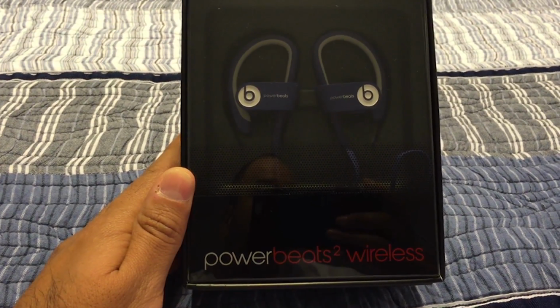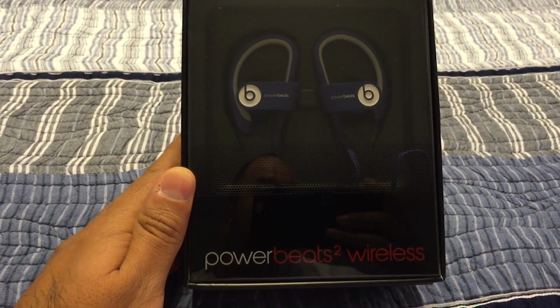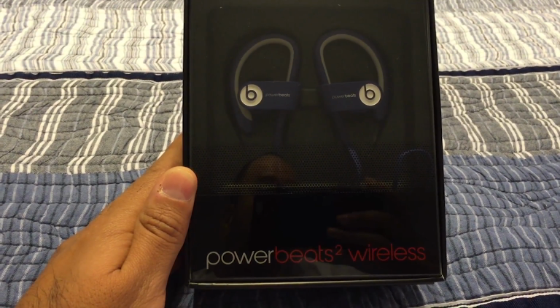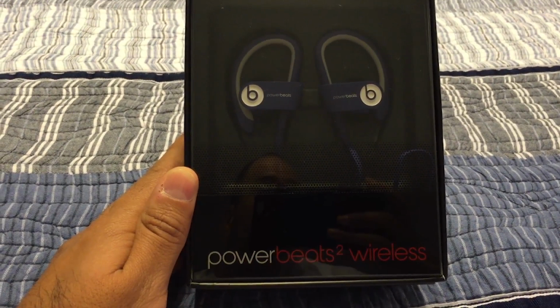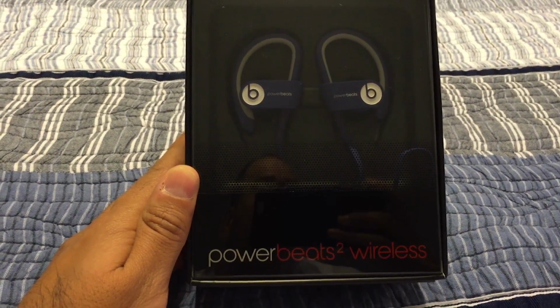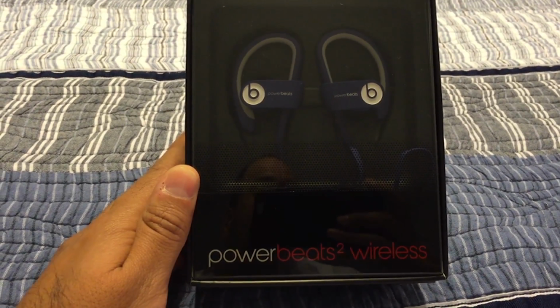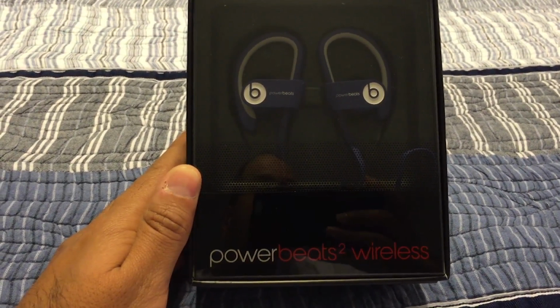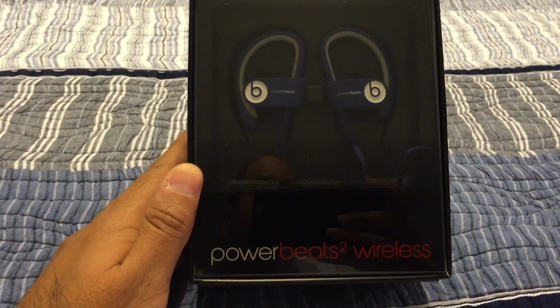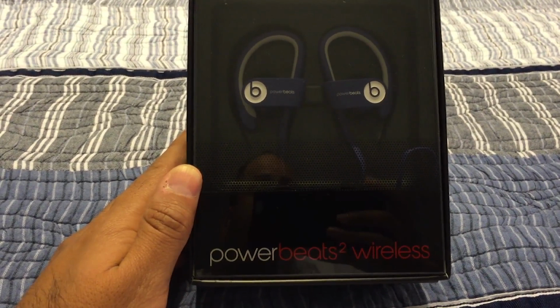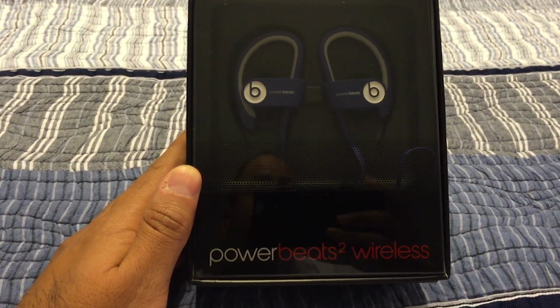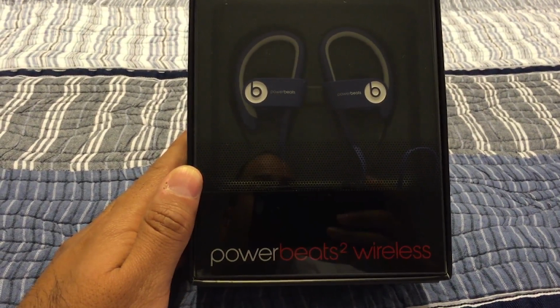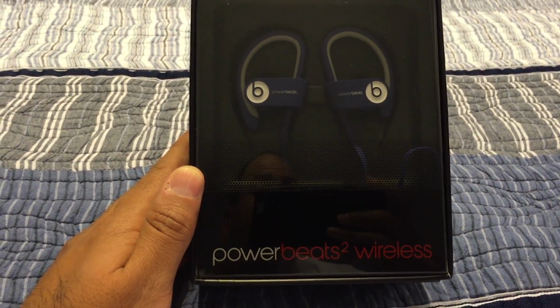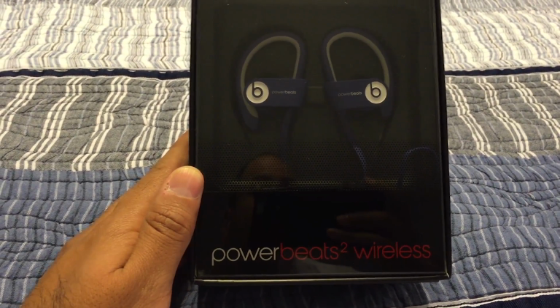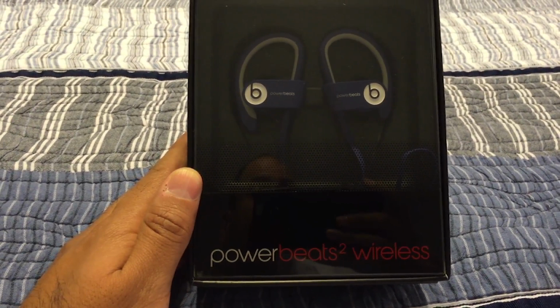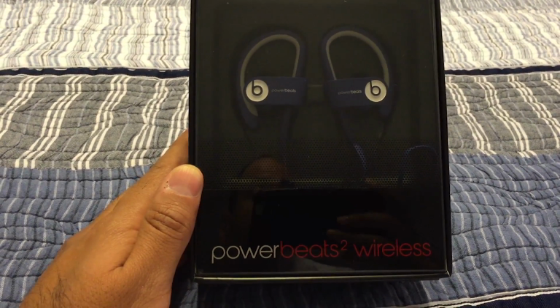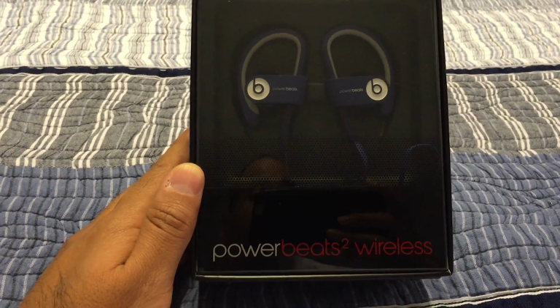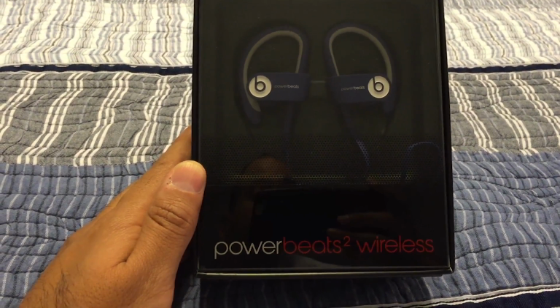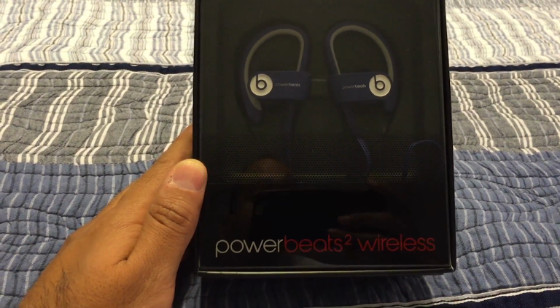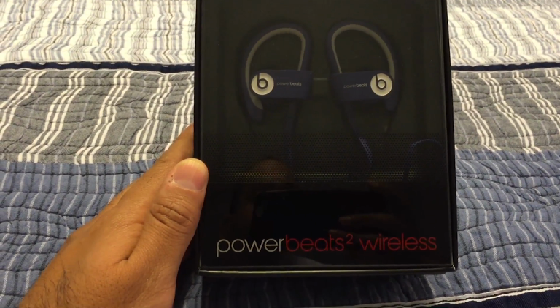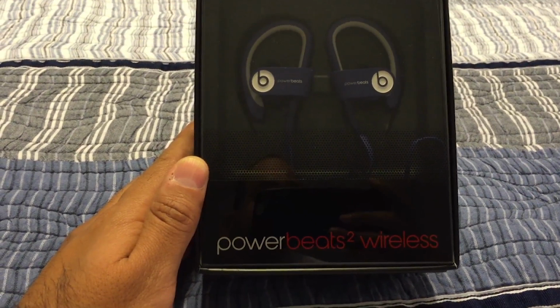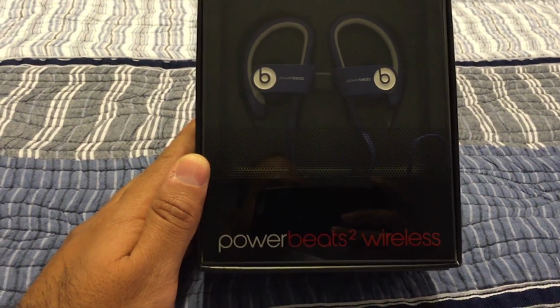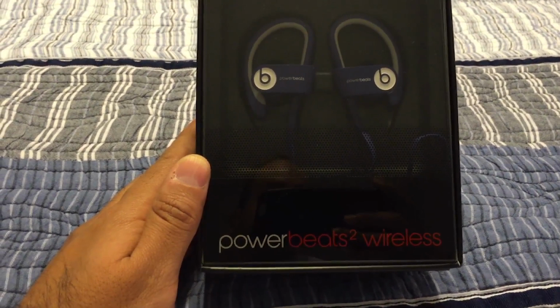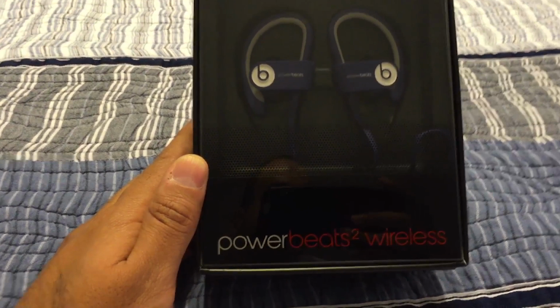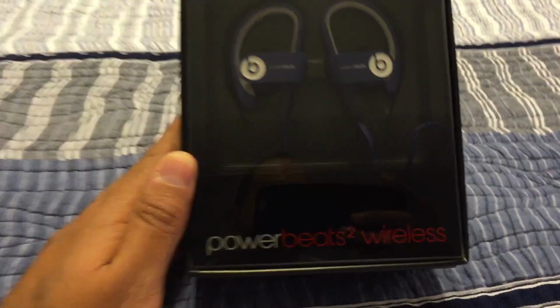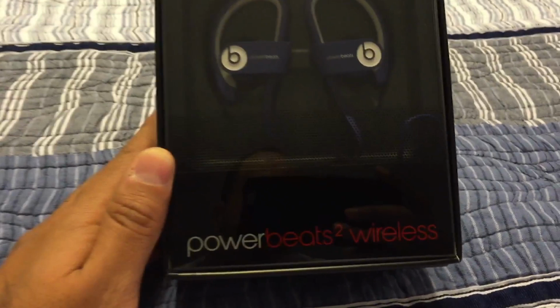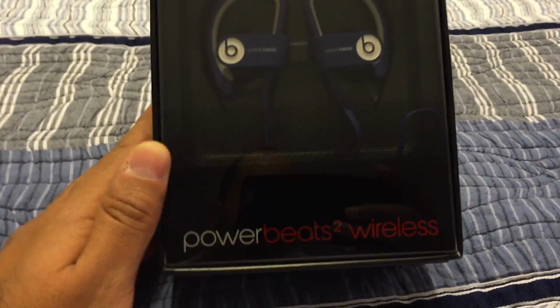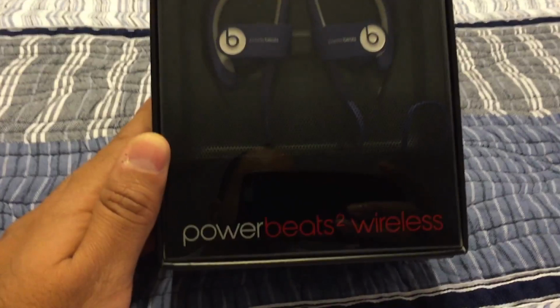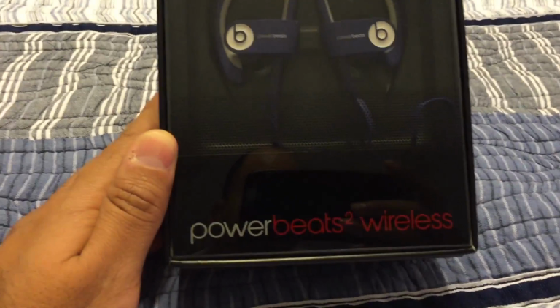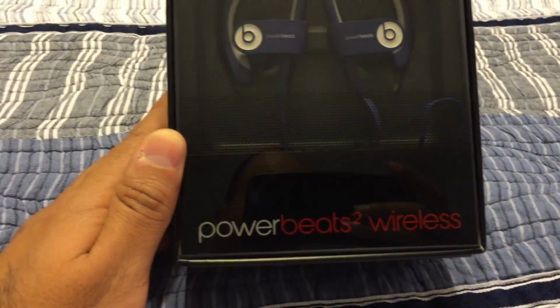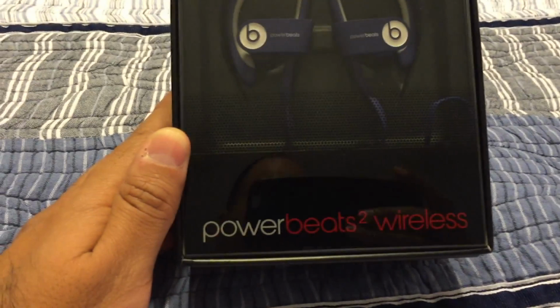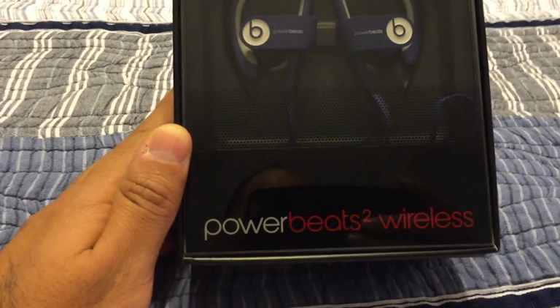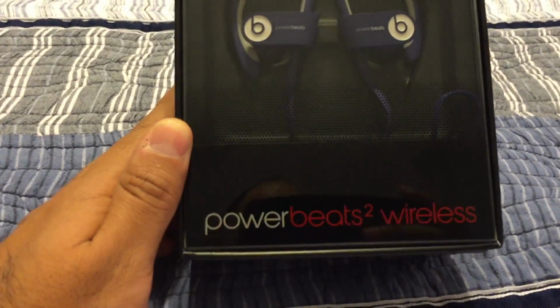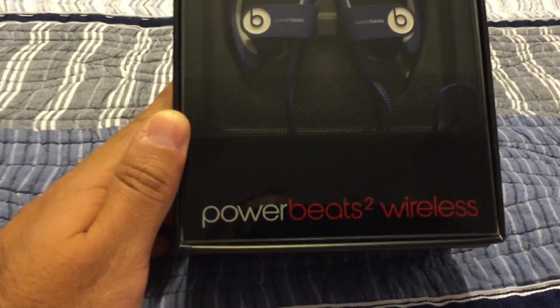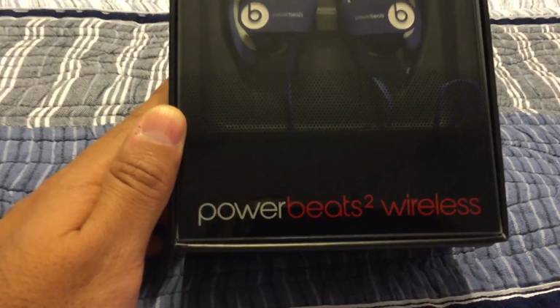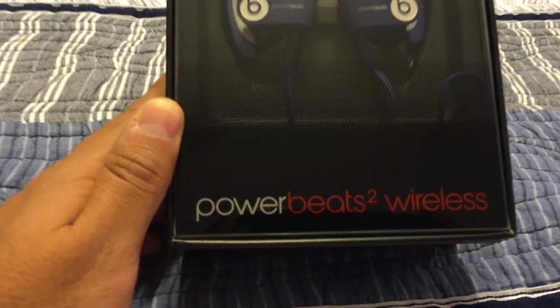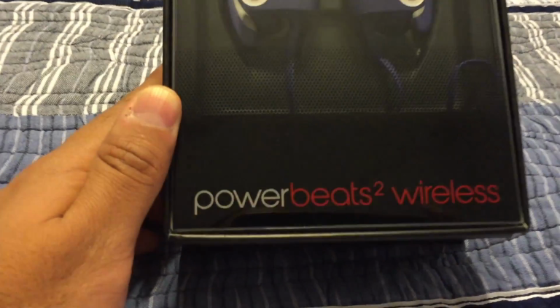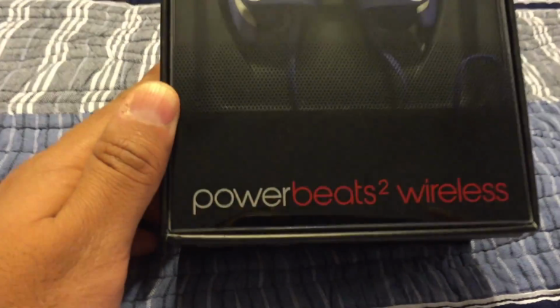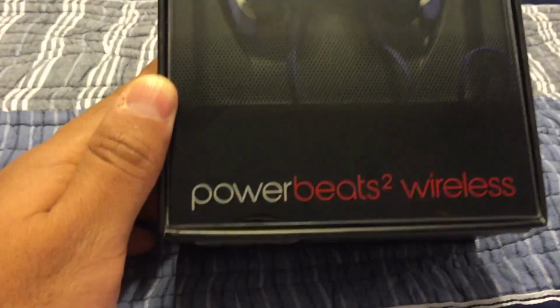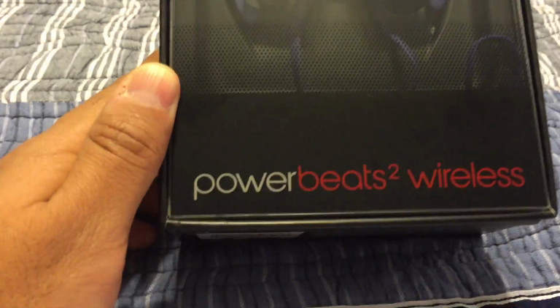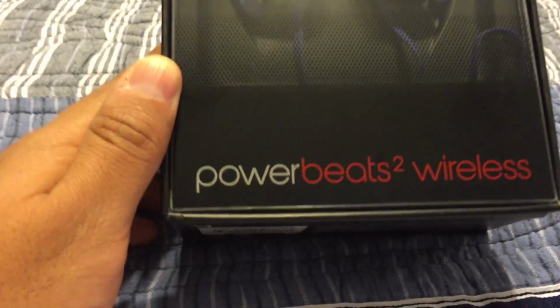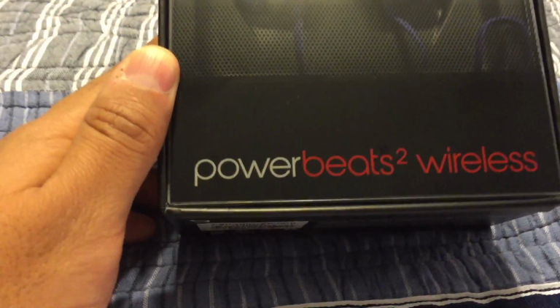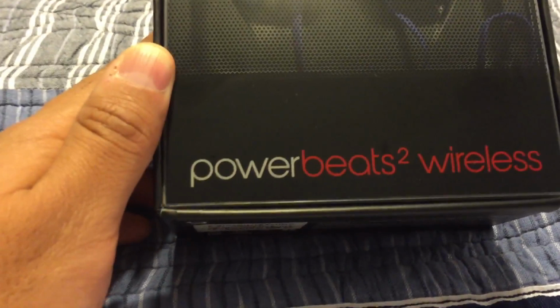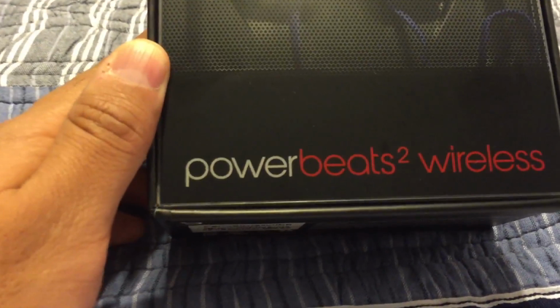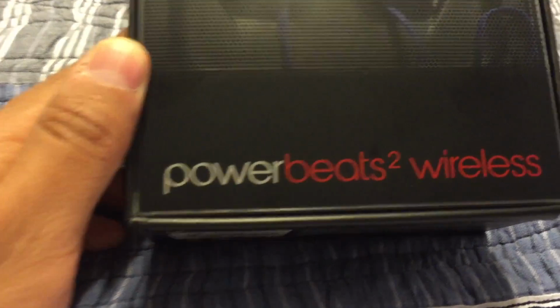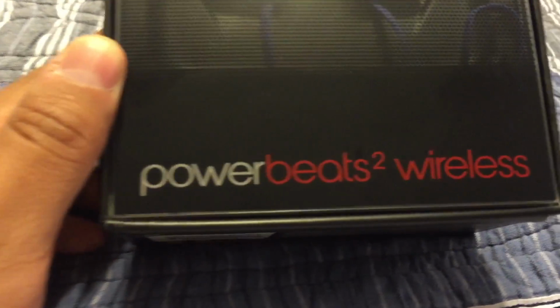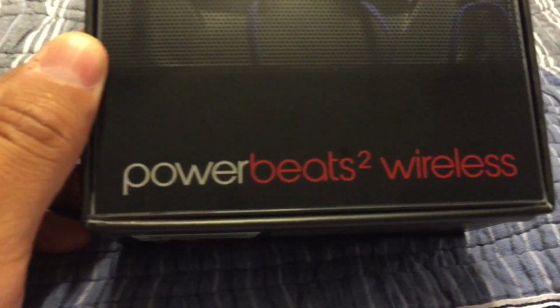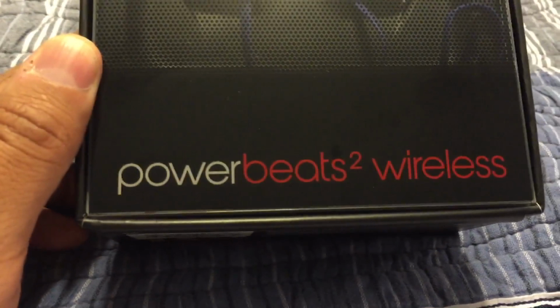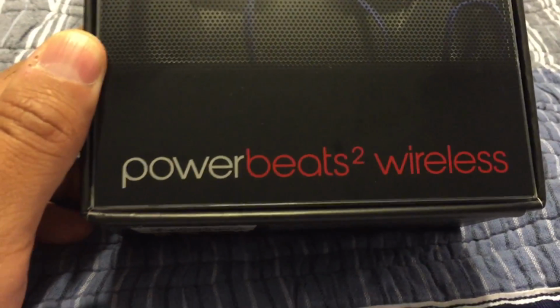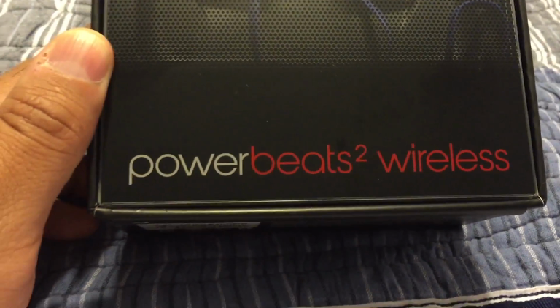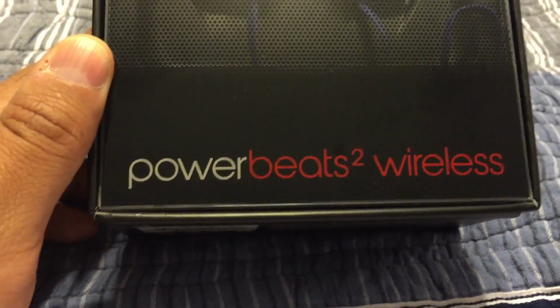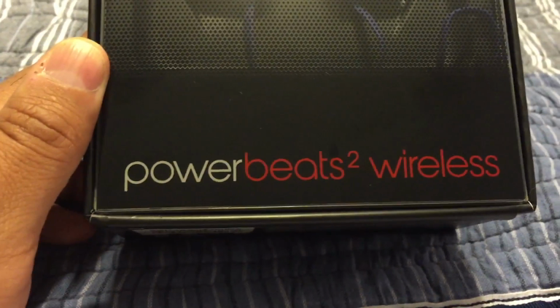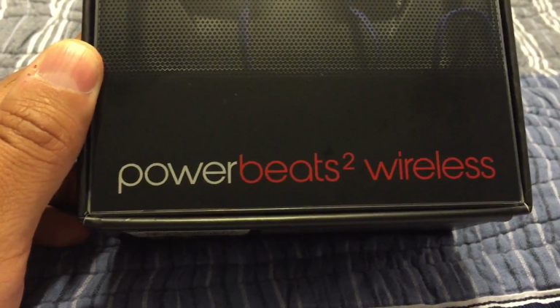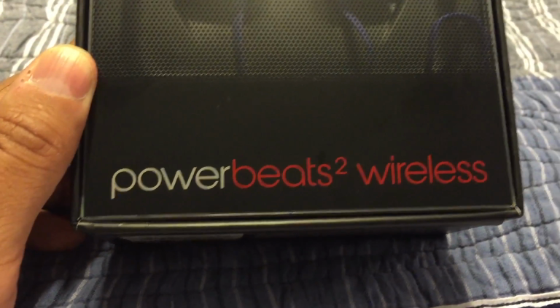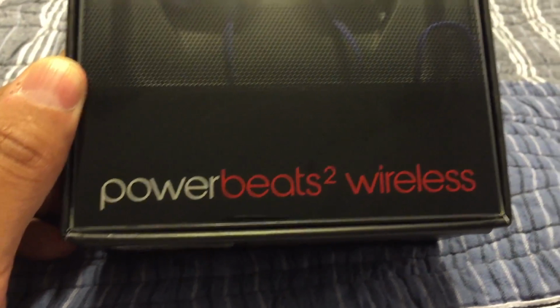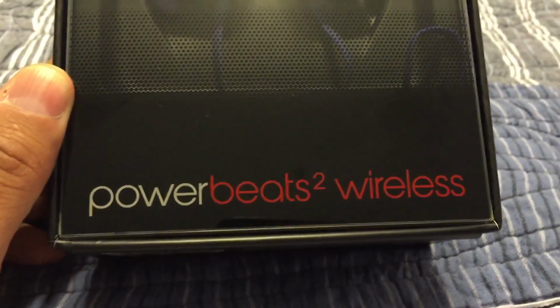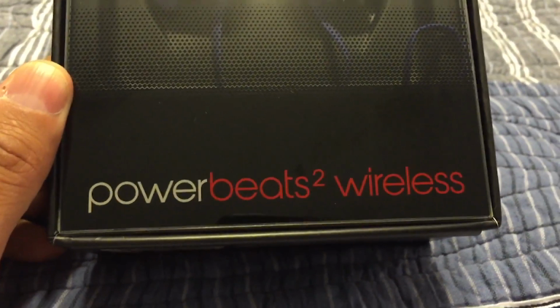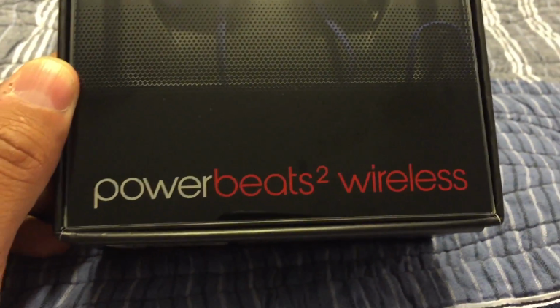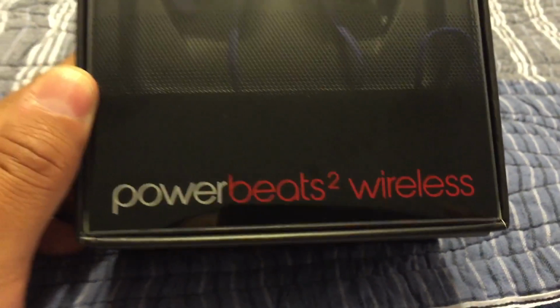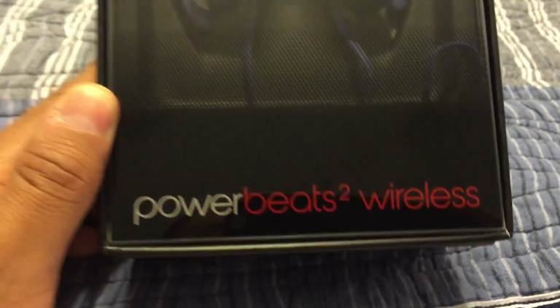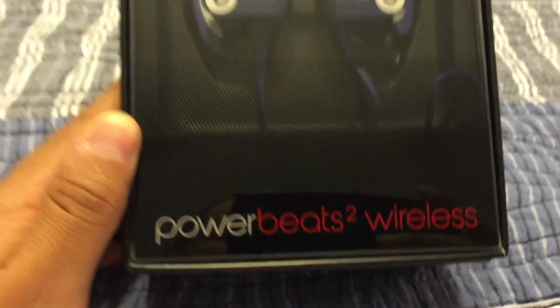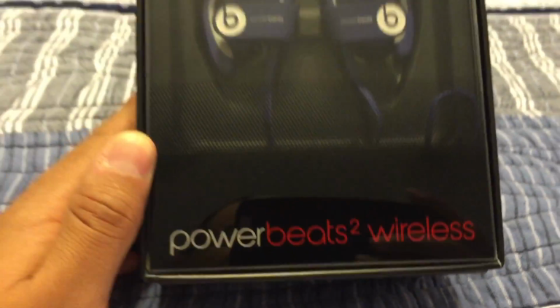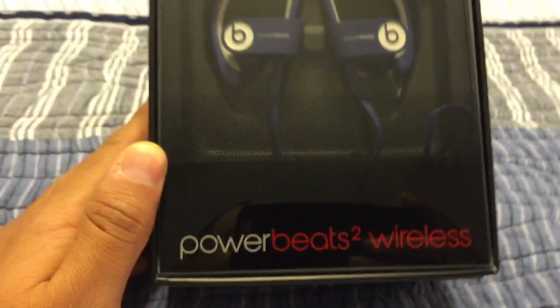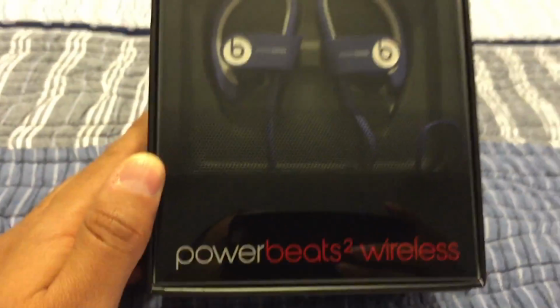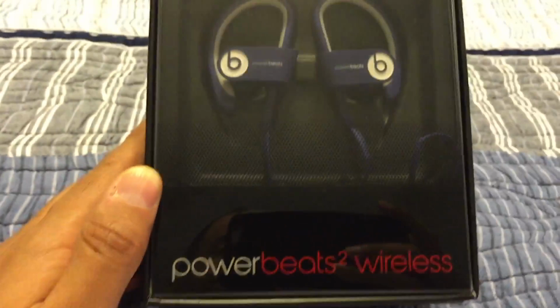Hi! Welcome to a quick unboxing. Today I'm unboxing the Powerbeats 2 Wireless.